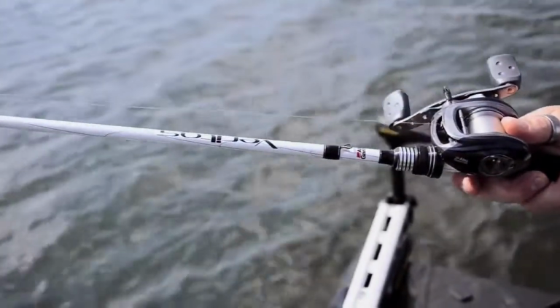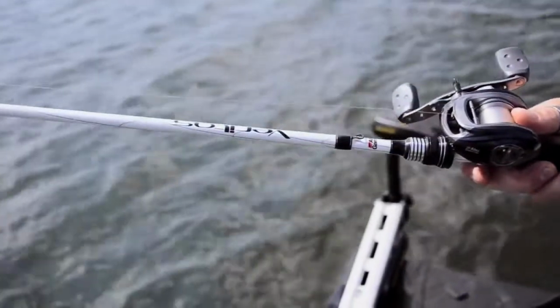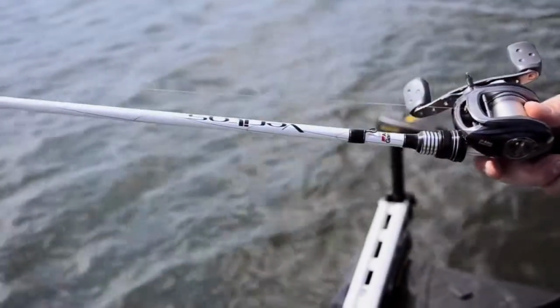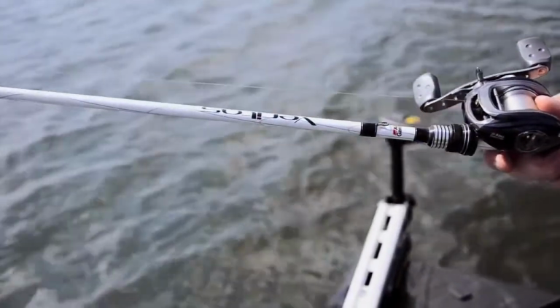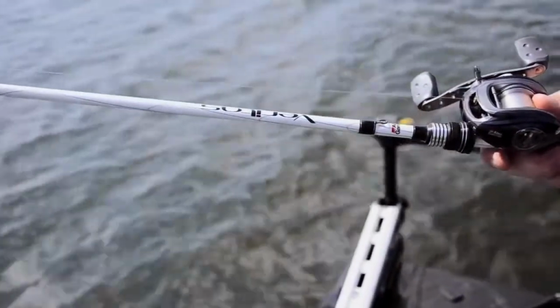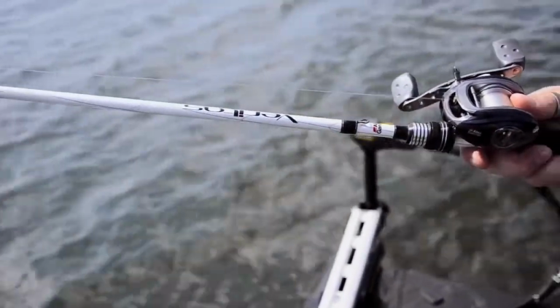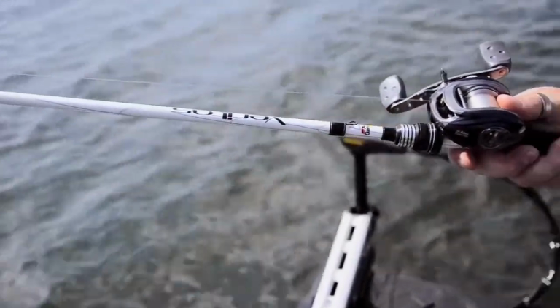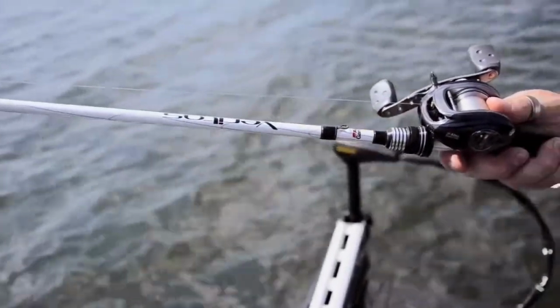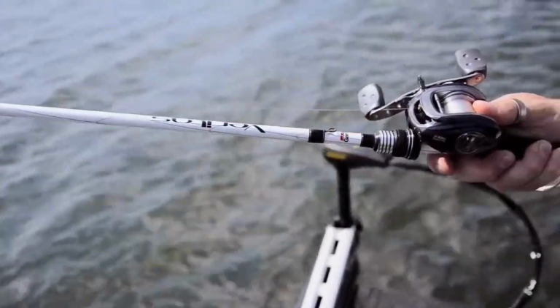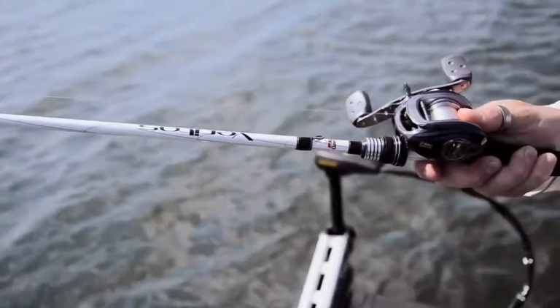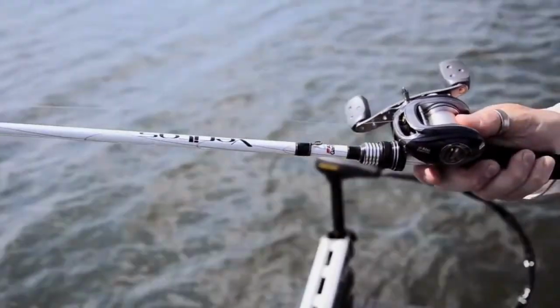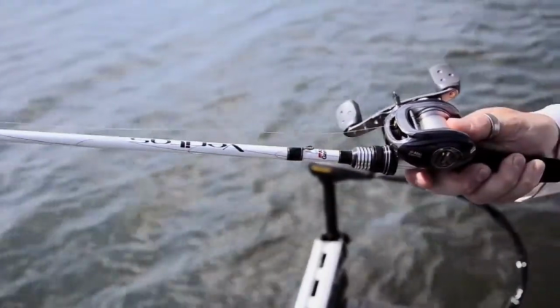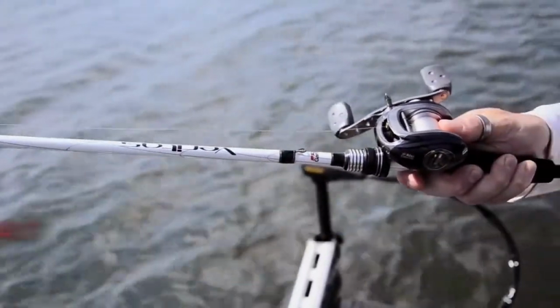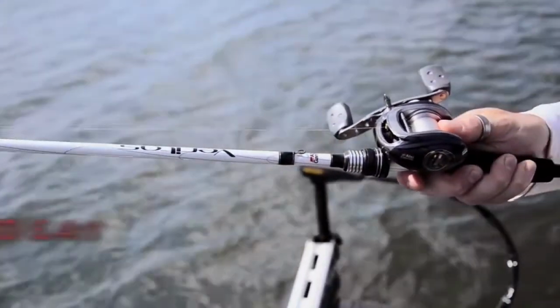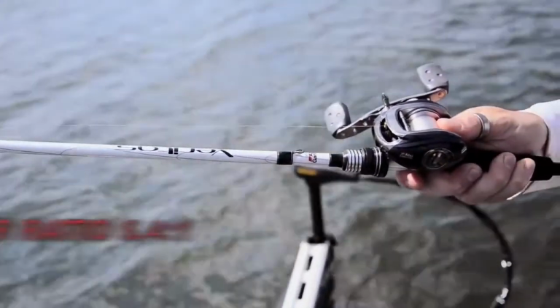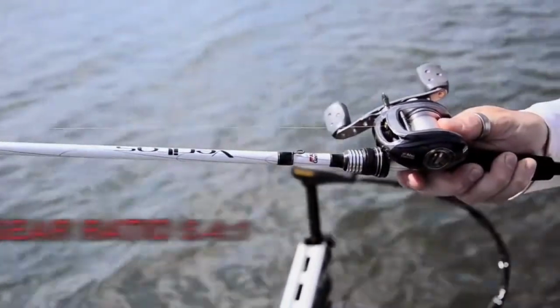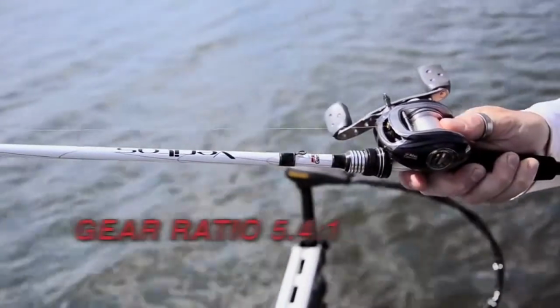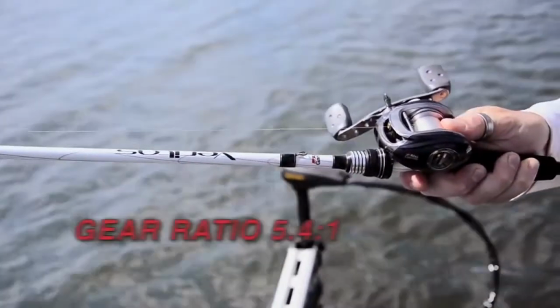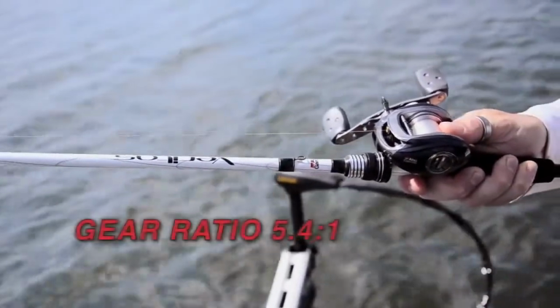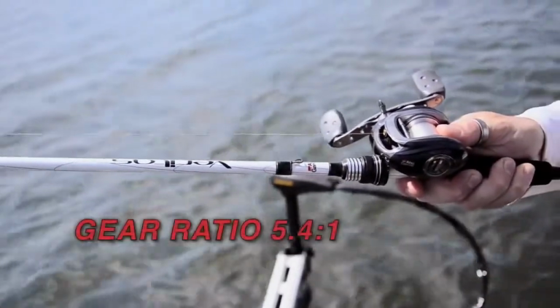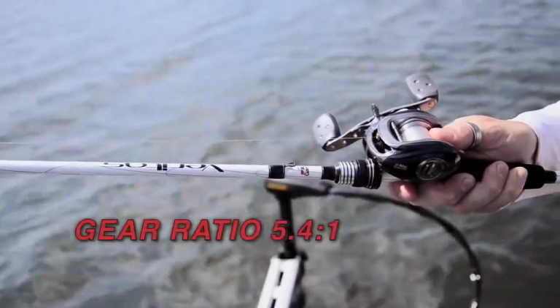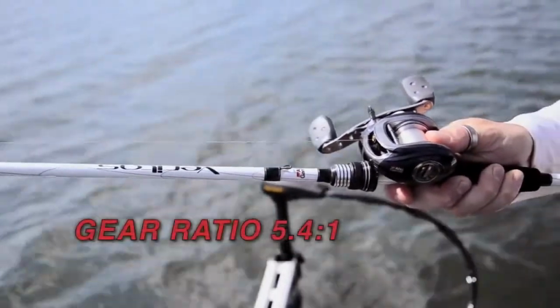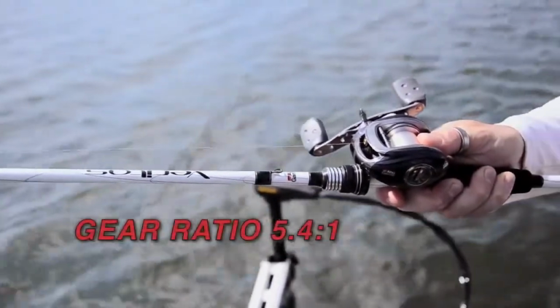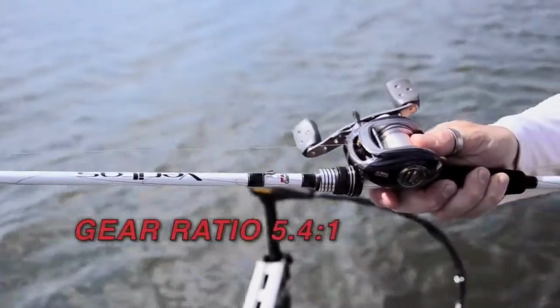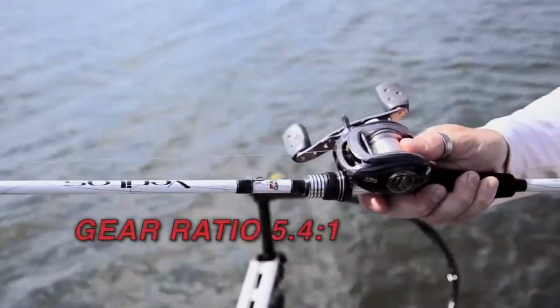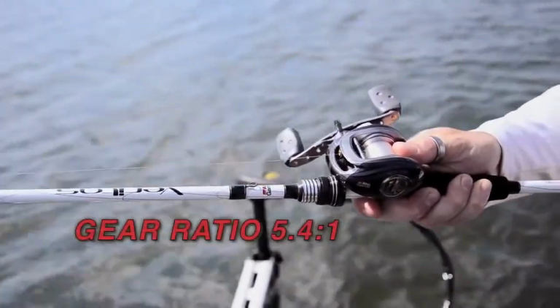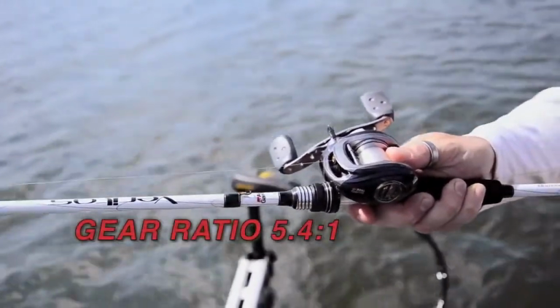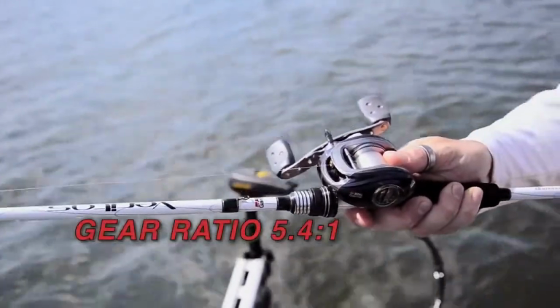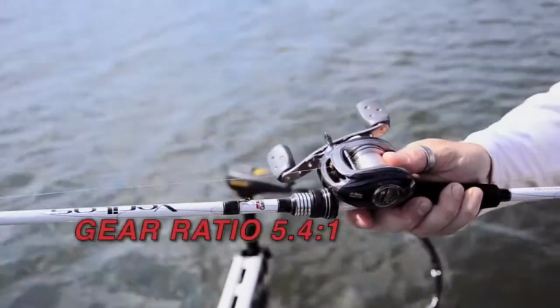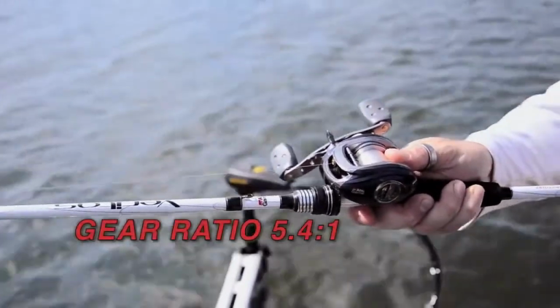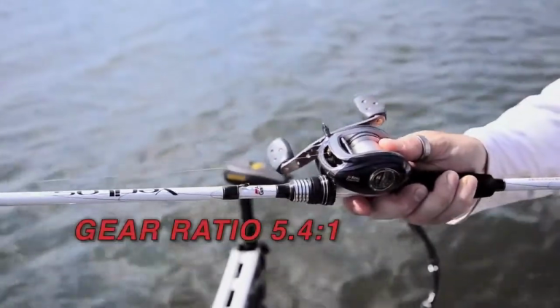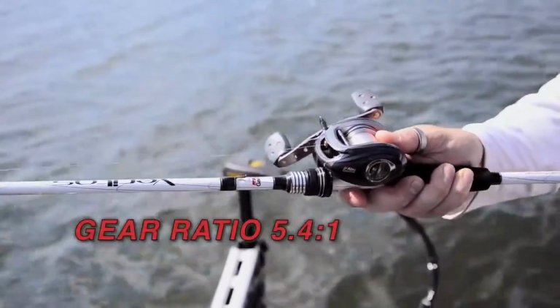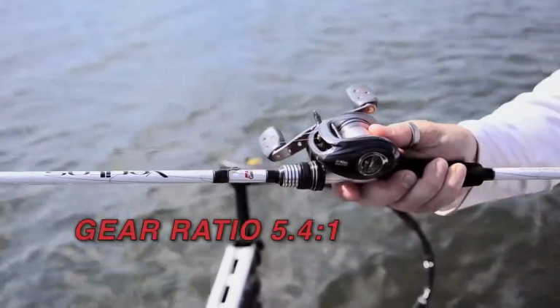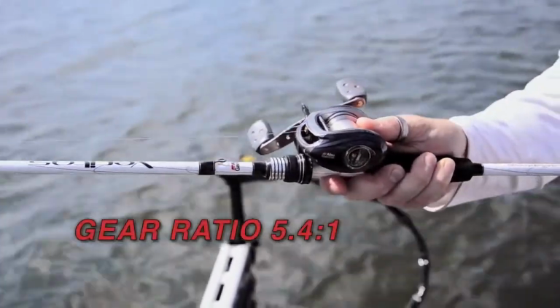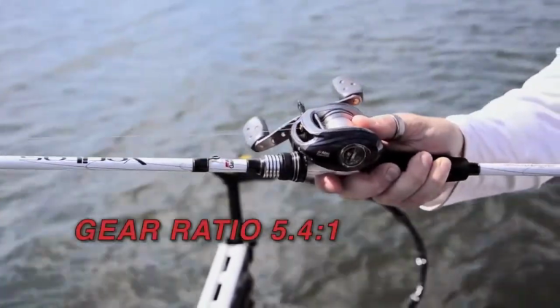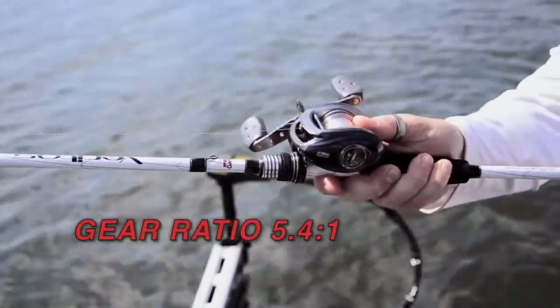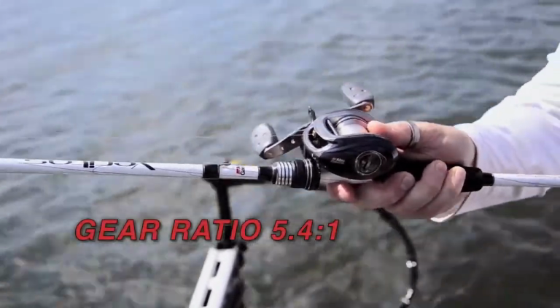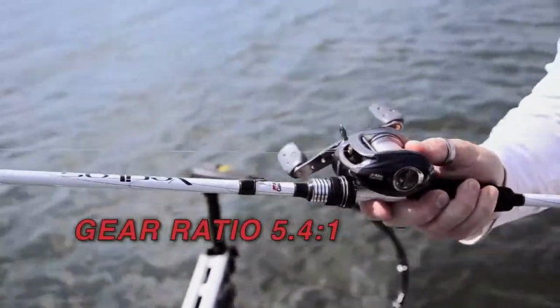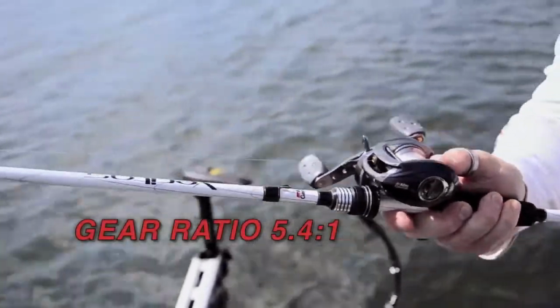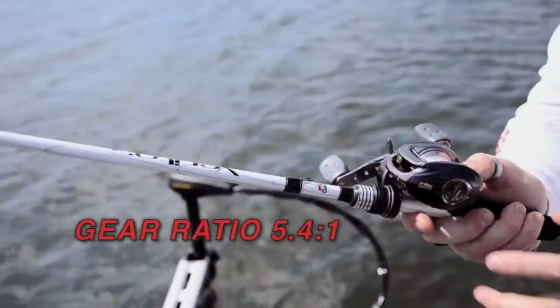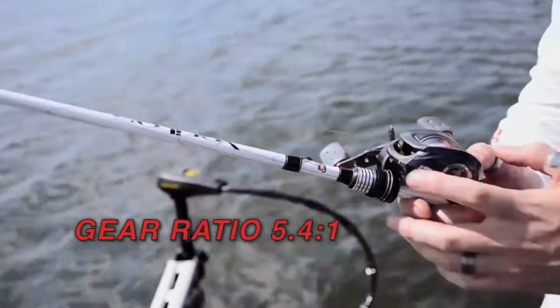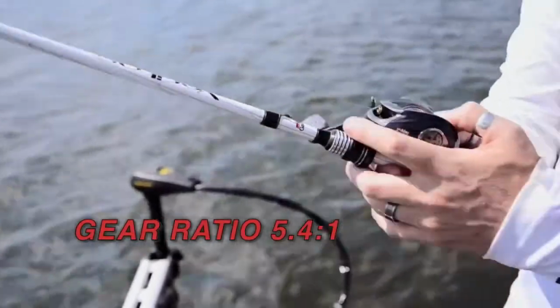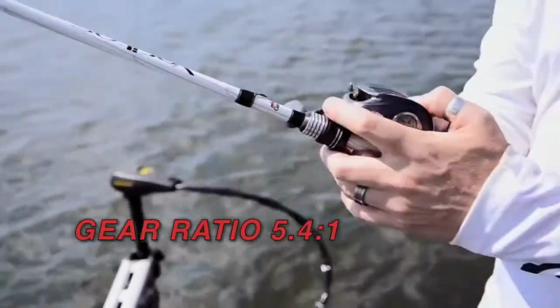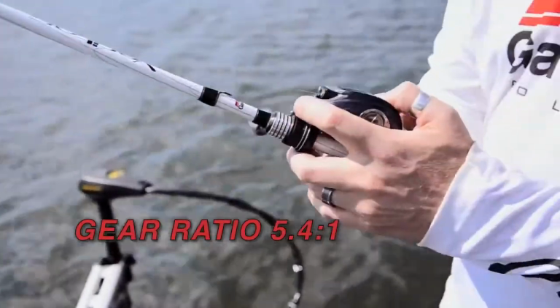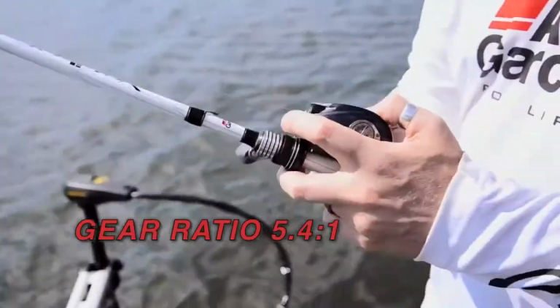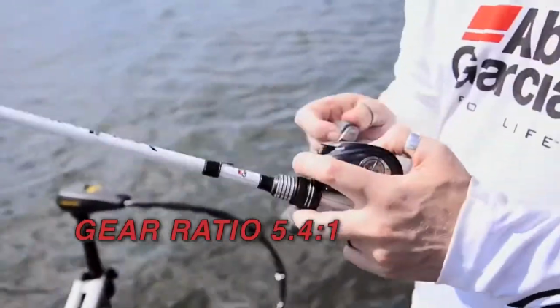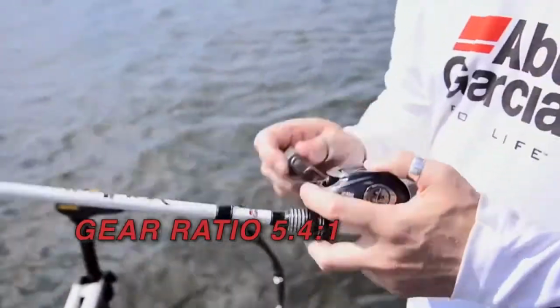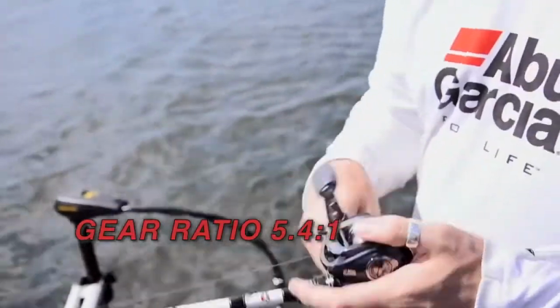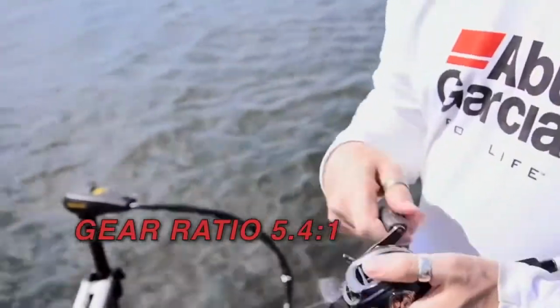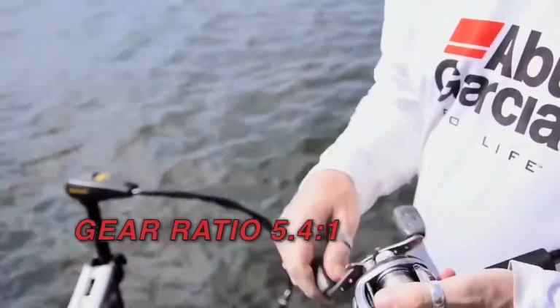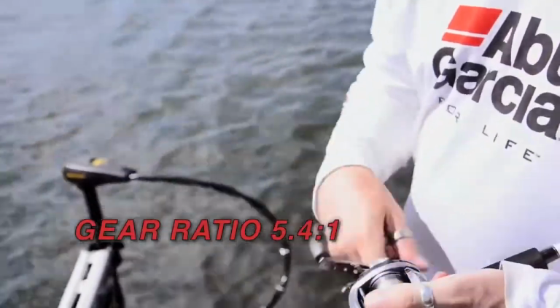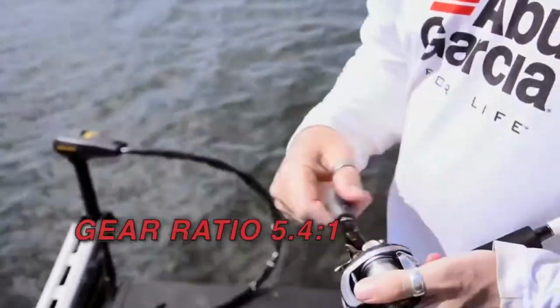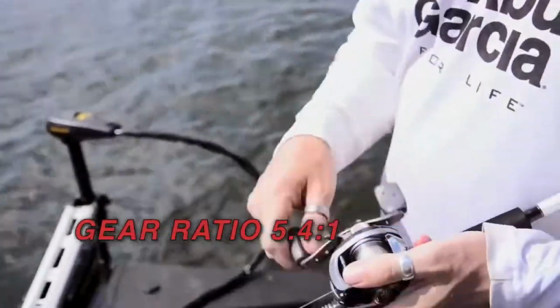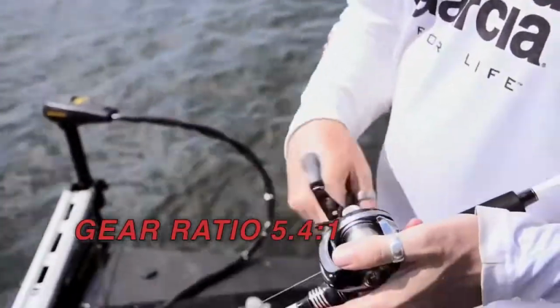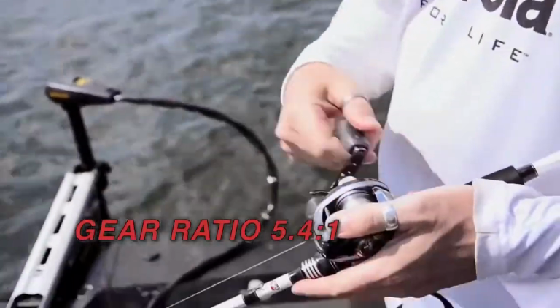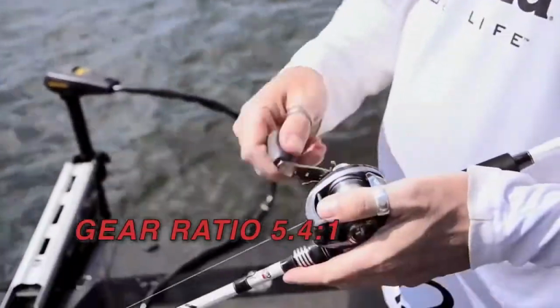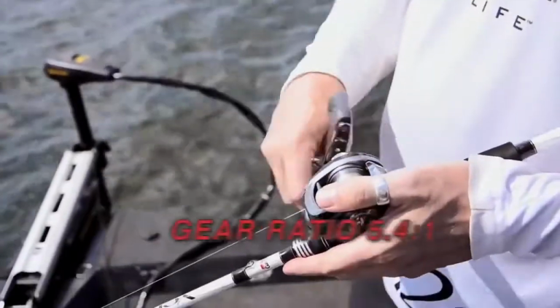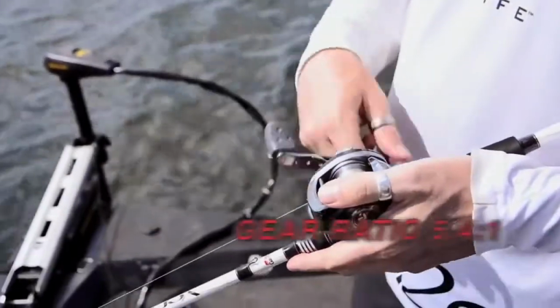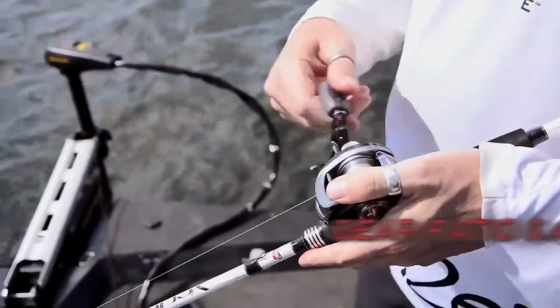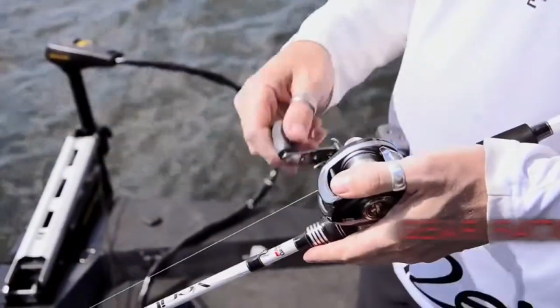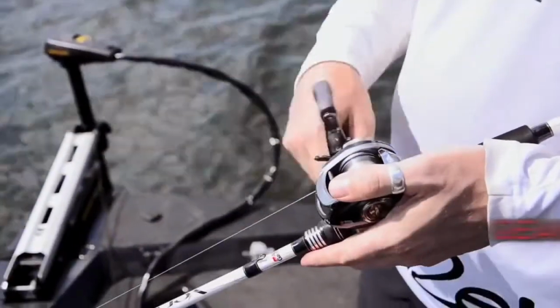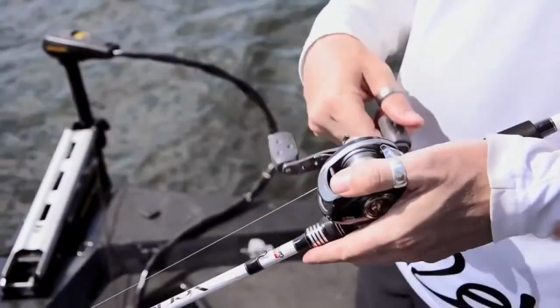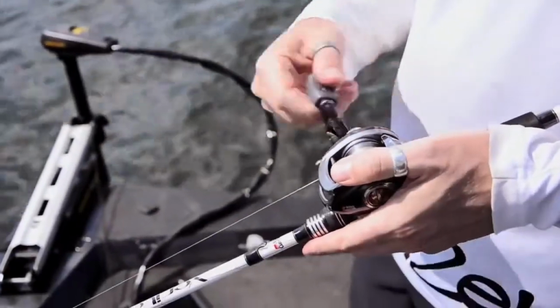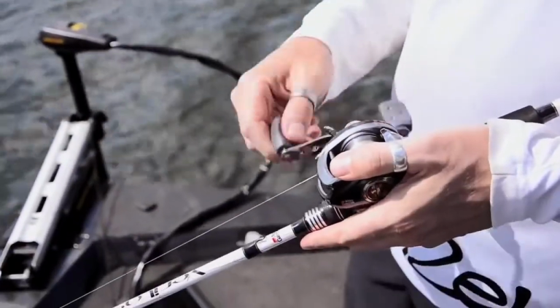Aura Winch has been designed with our 5.4 to 1 gear ratio. This, again, gives you much more torque and leverage on high resistance baits.